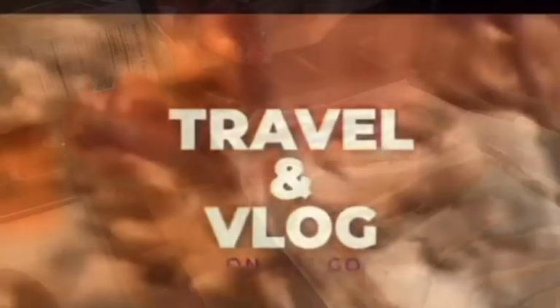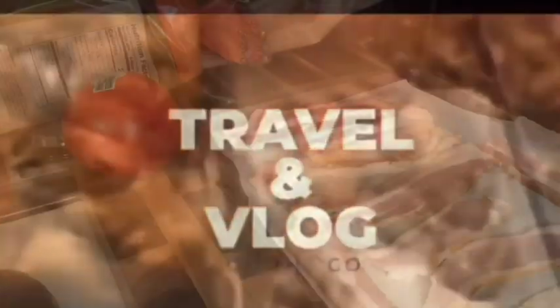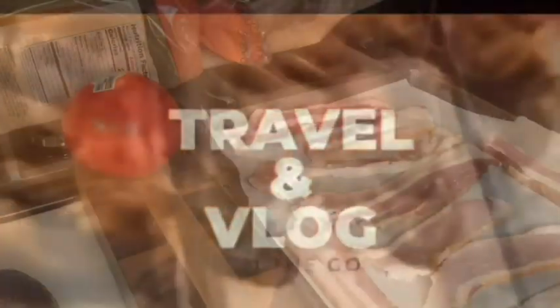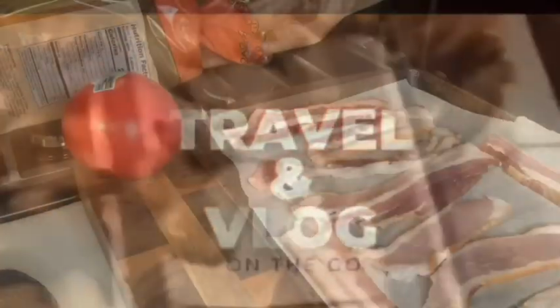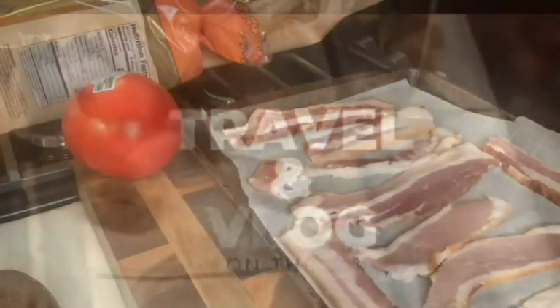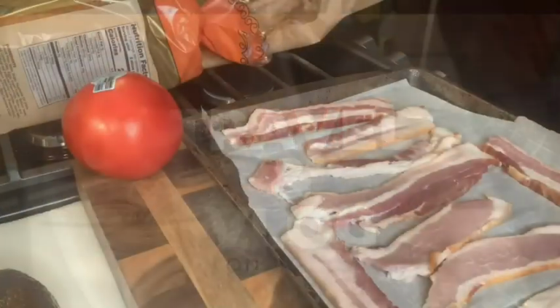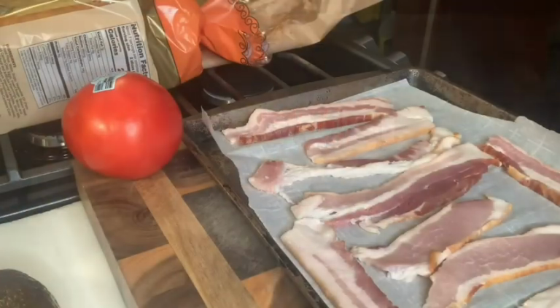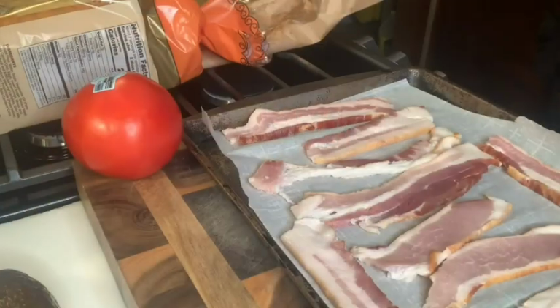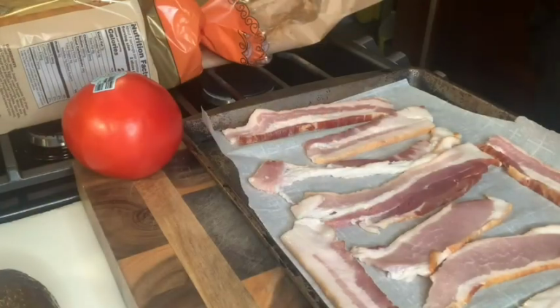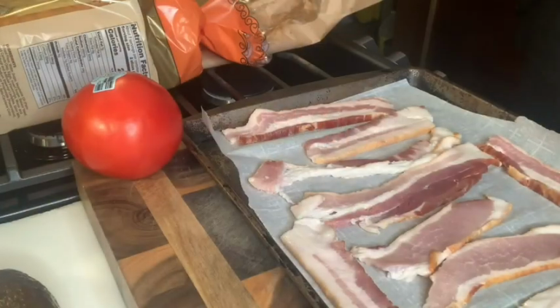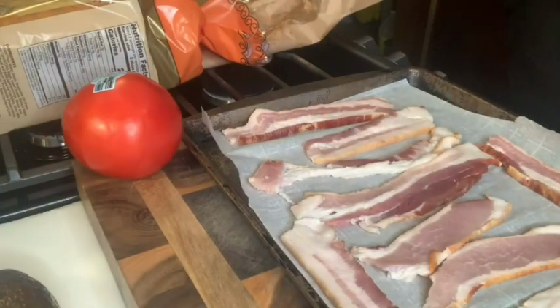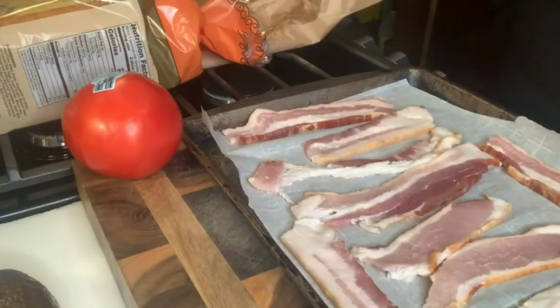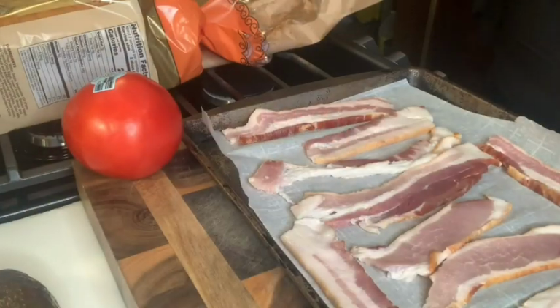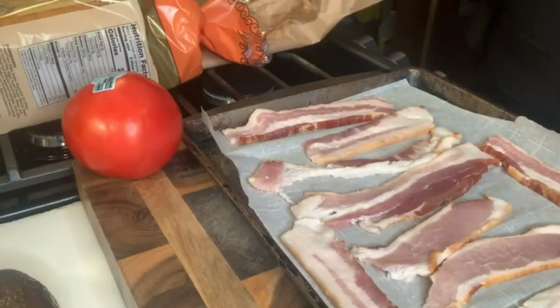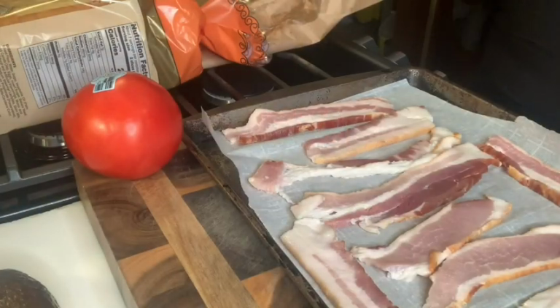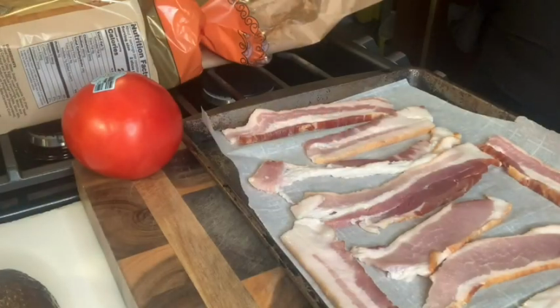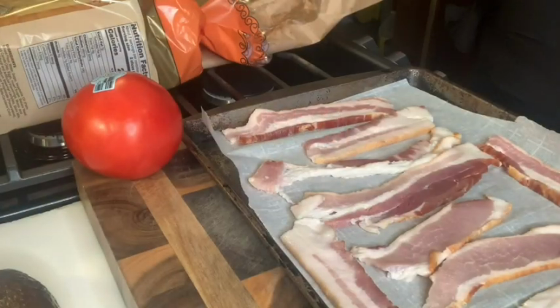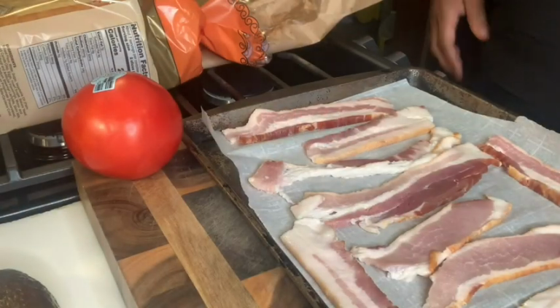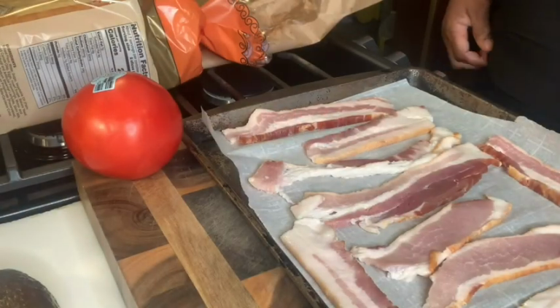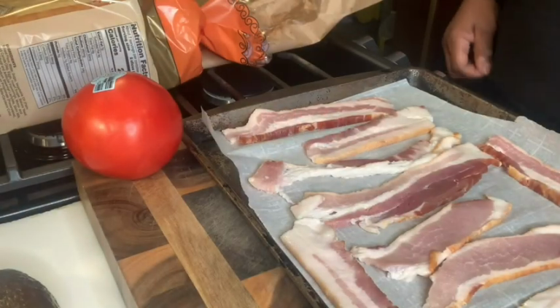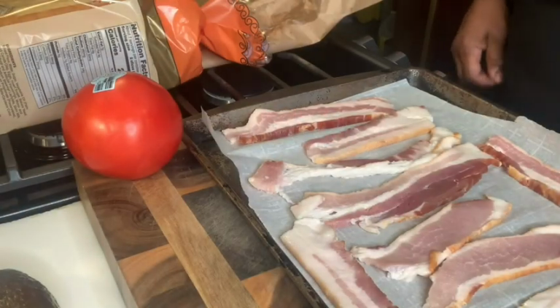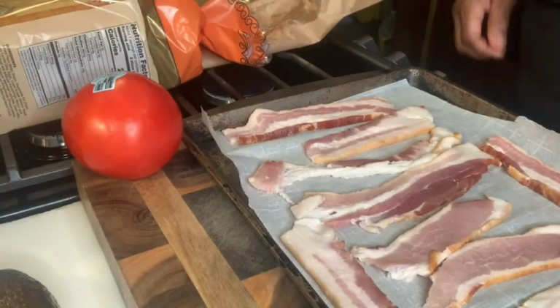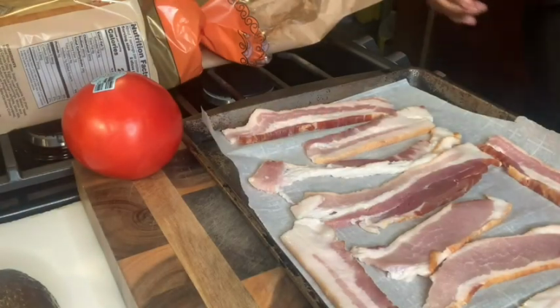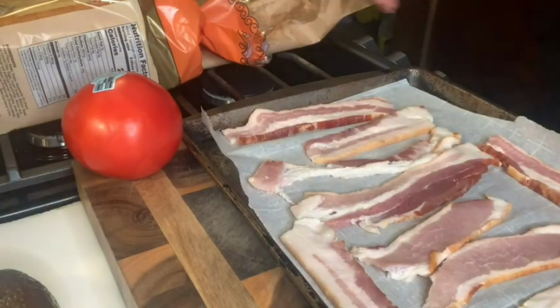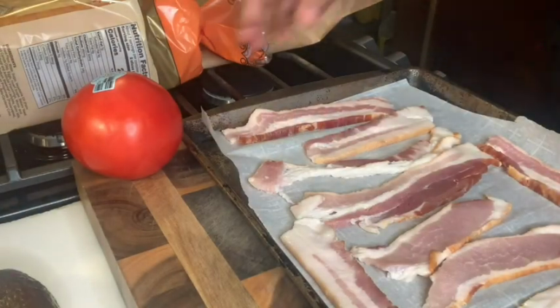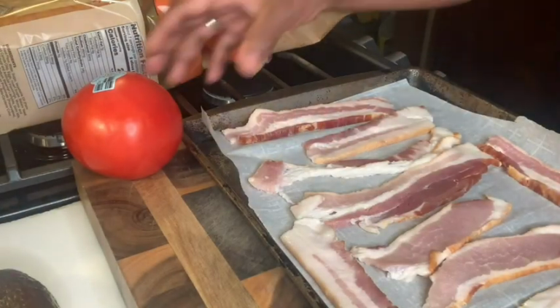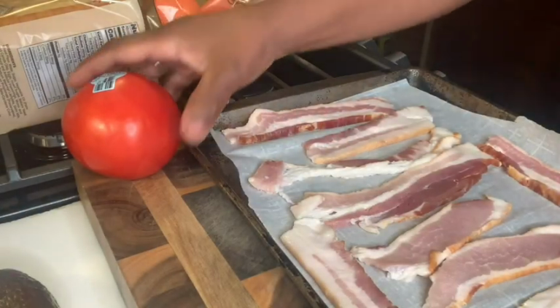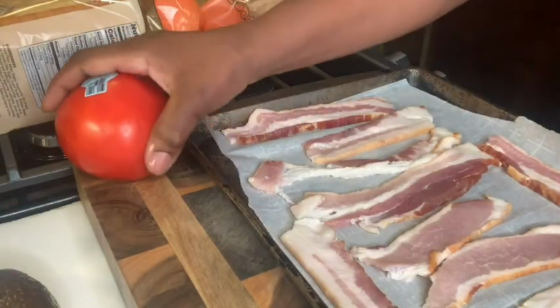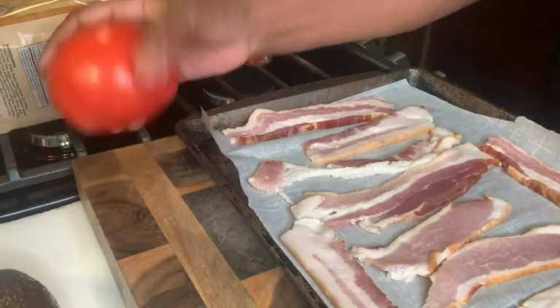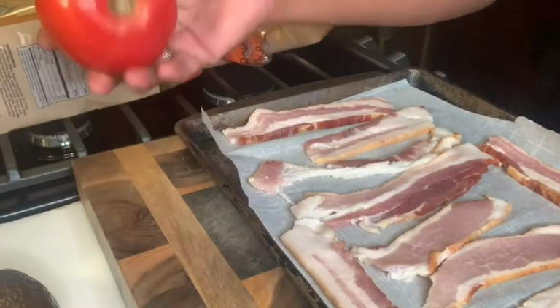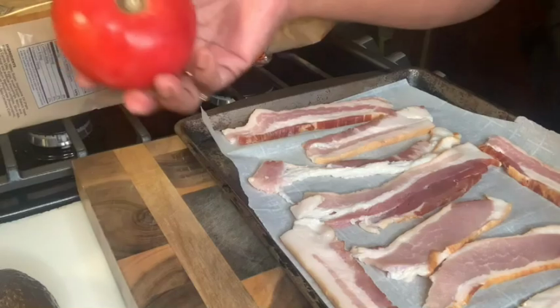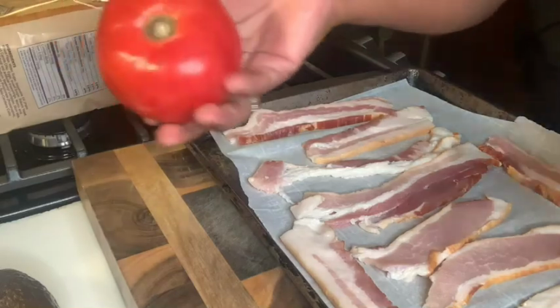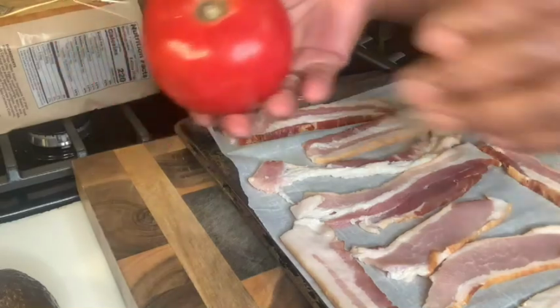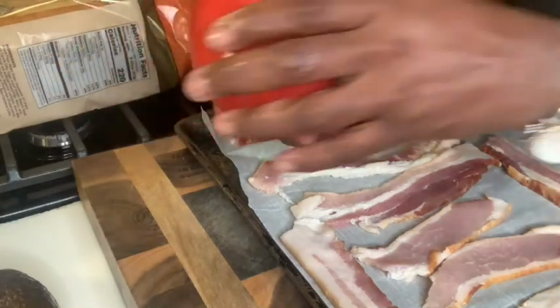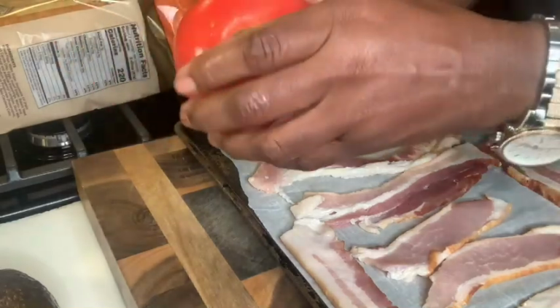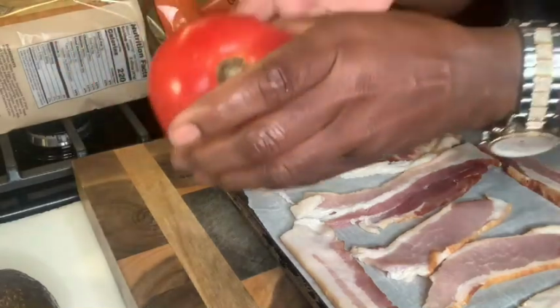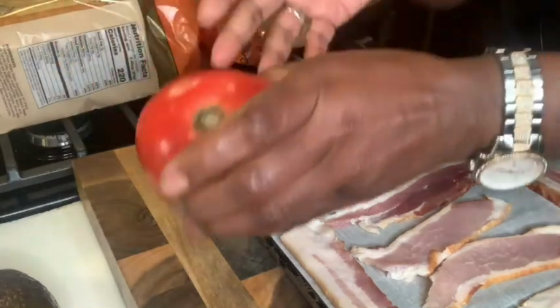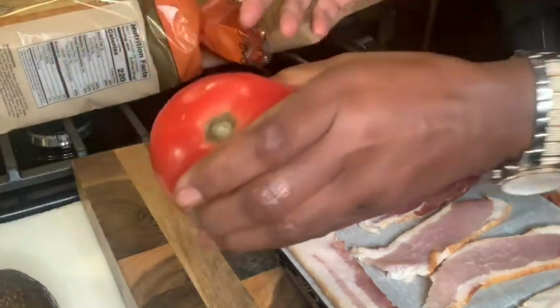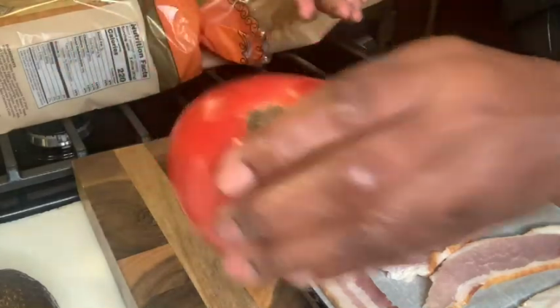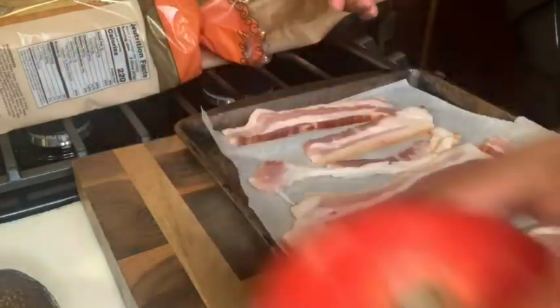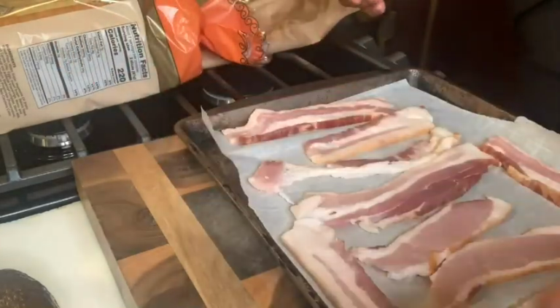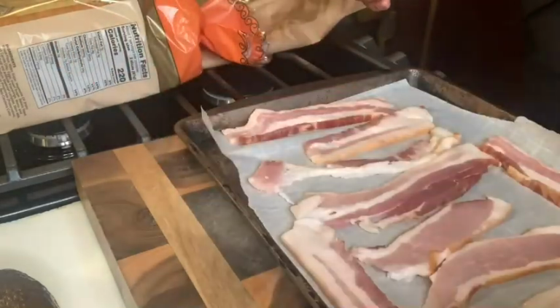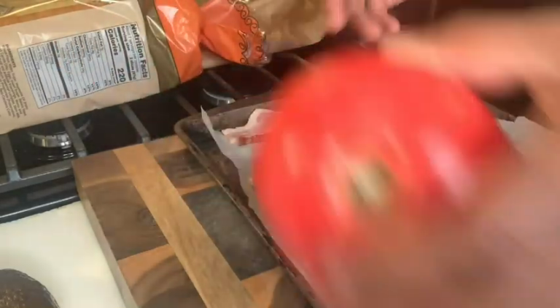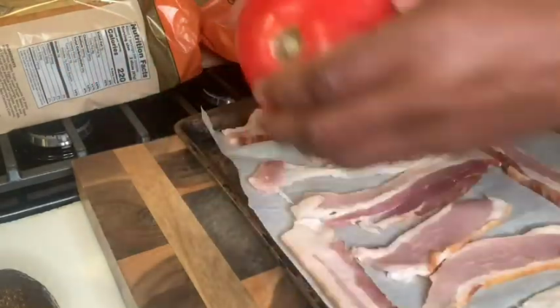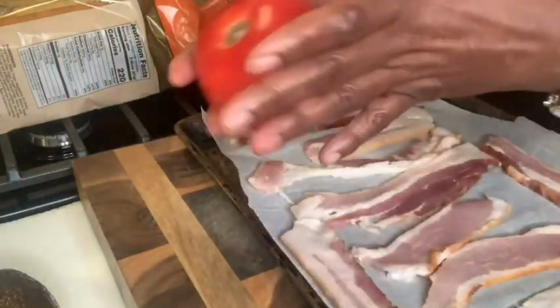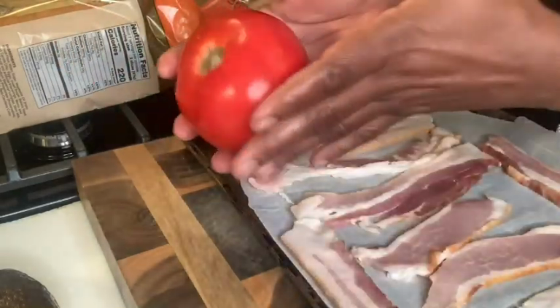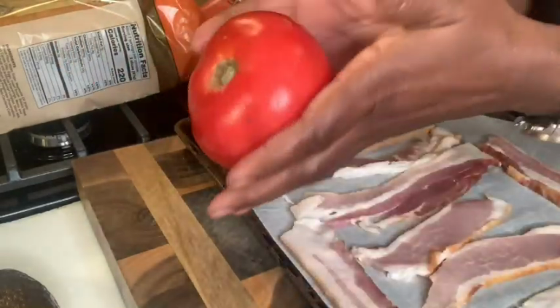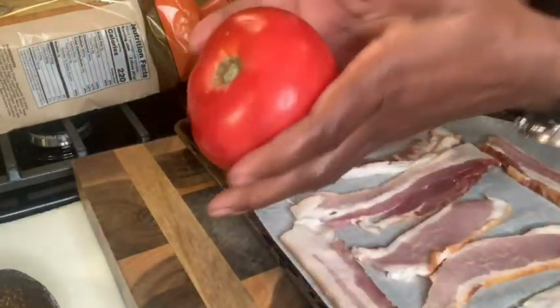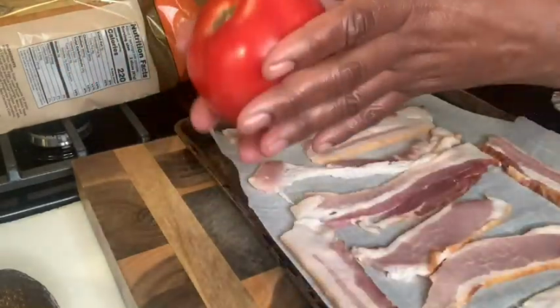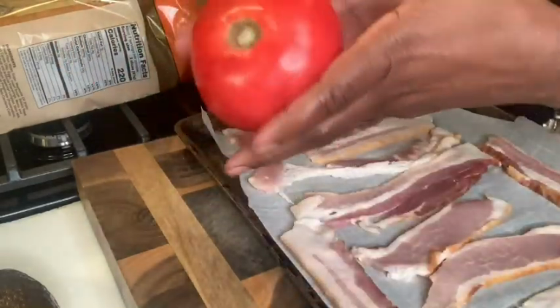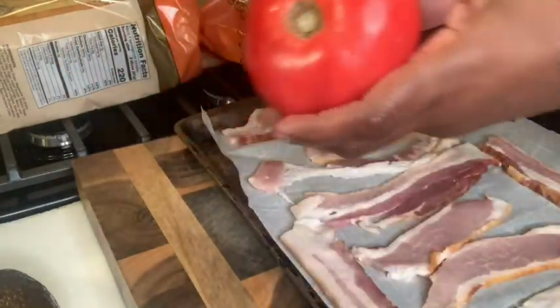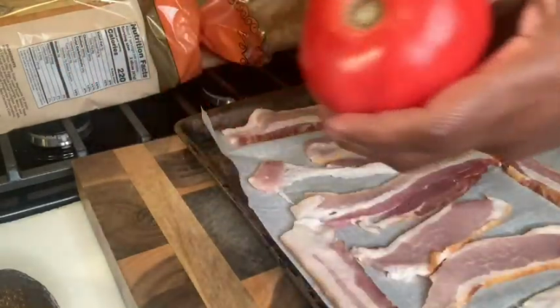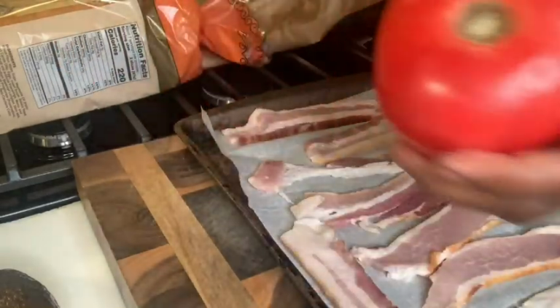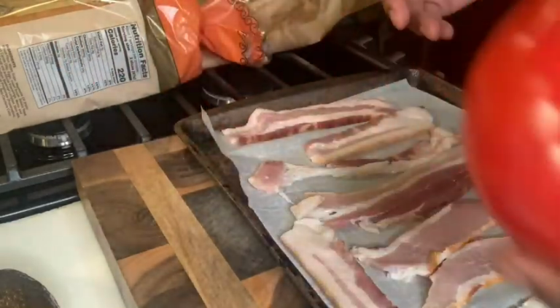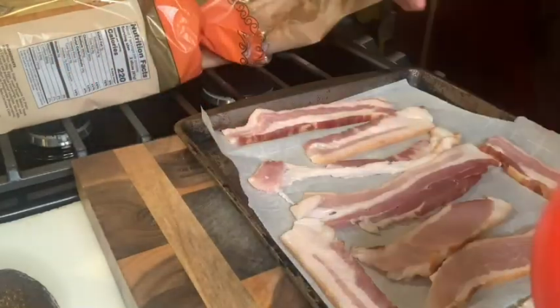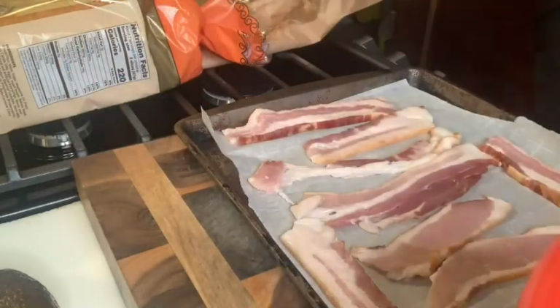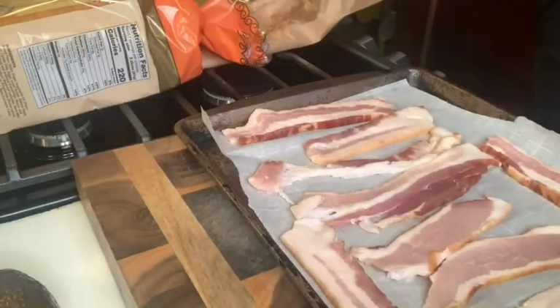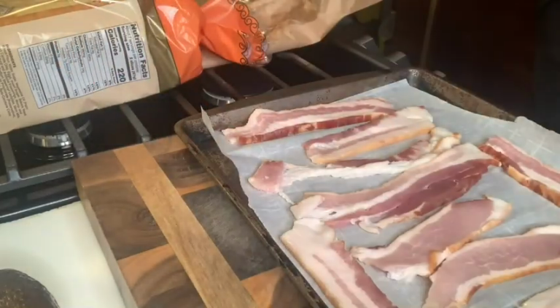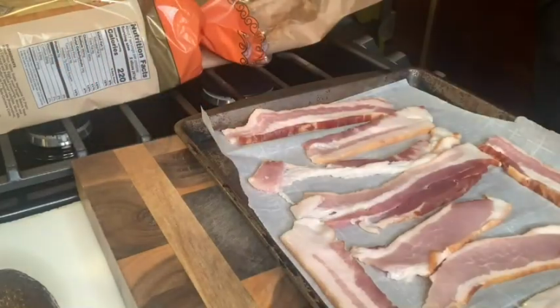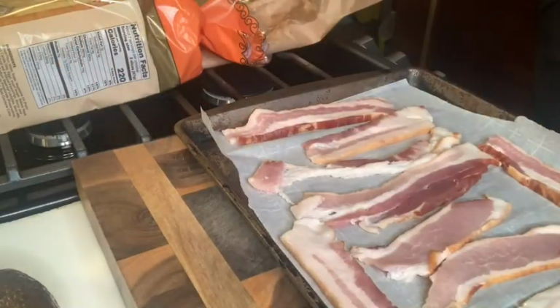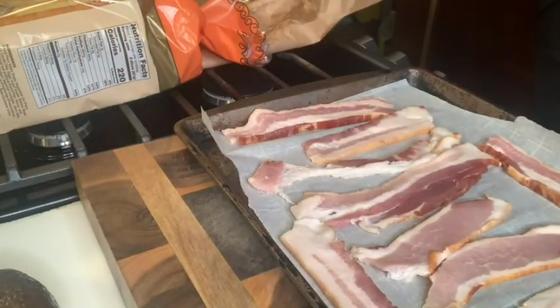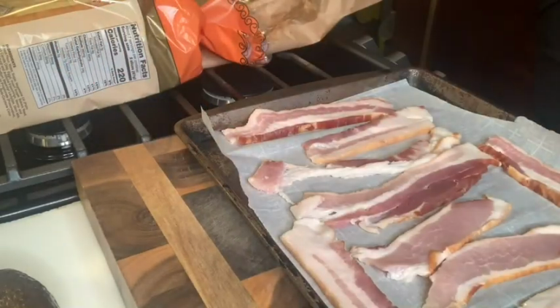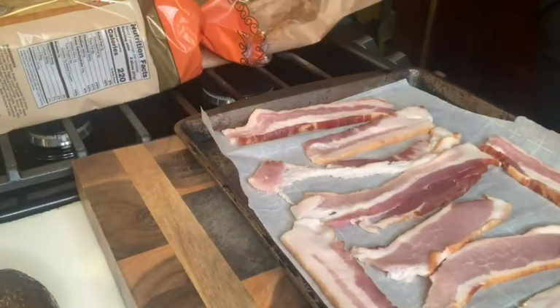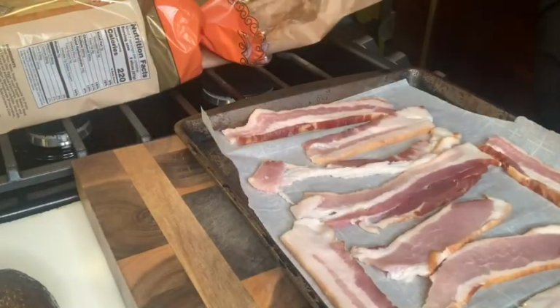All right guys, so I'm getting ready to make my BLT. Here's my tomato. I'm gonna wash that up real good and slice up some tomatoes.